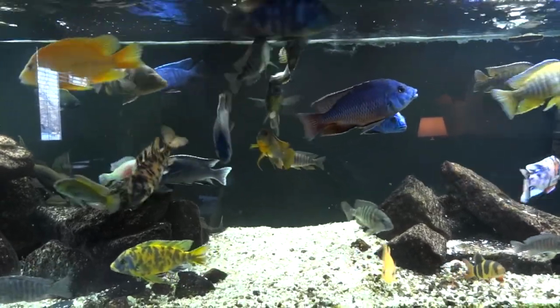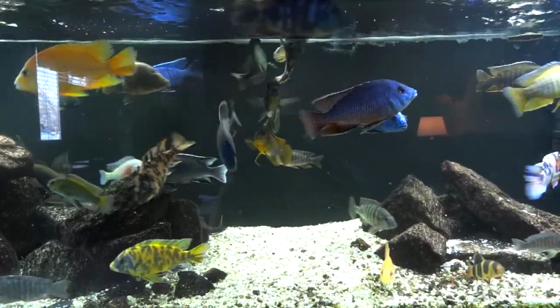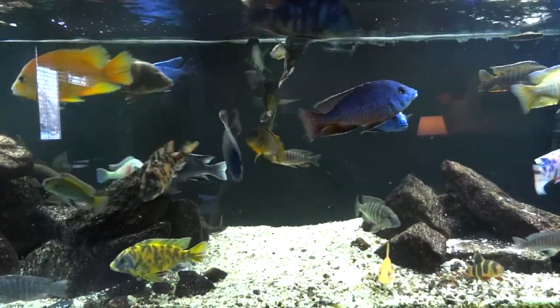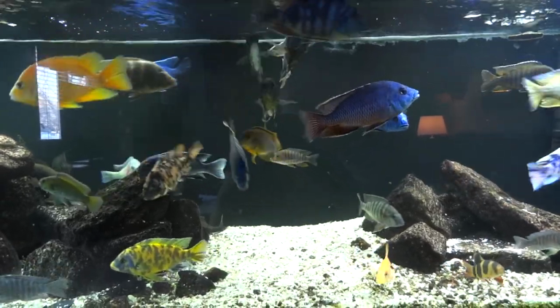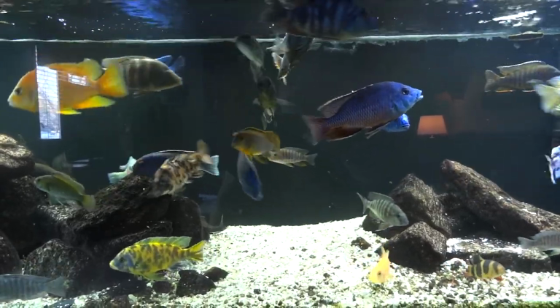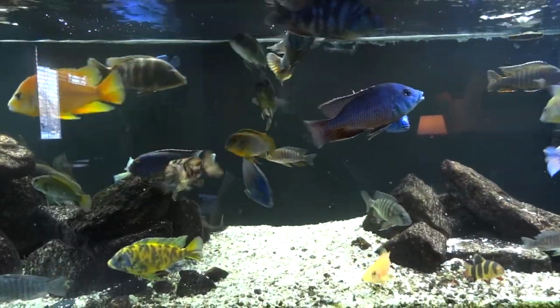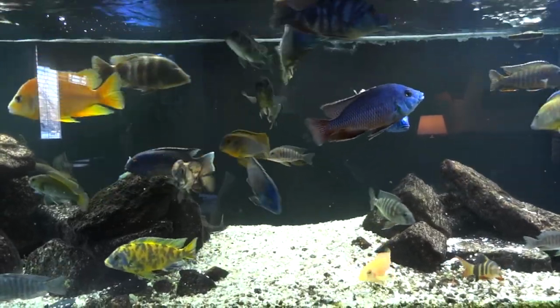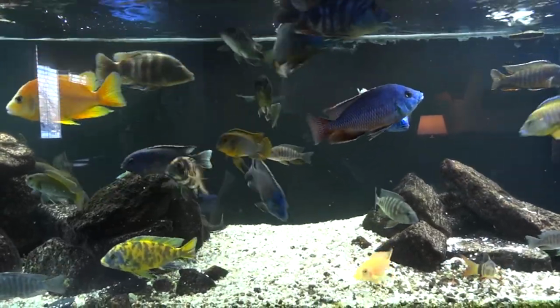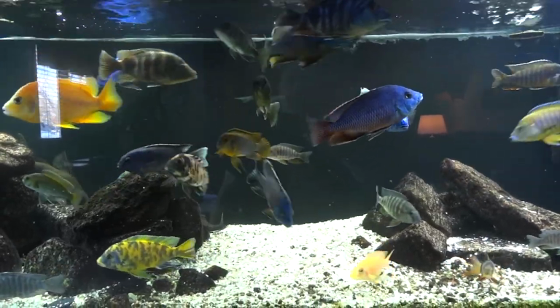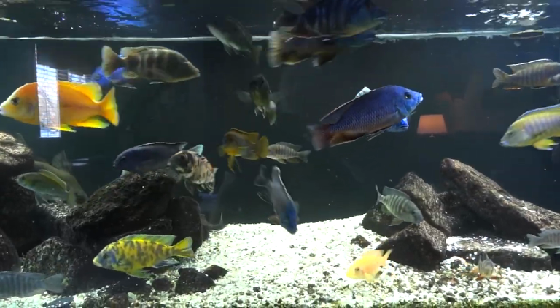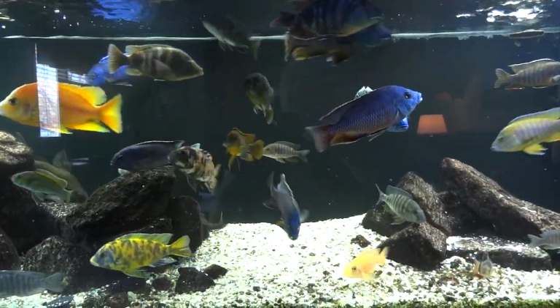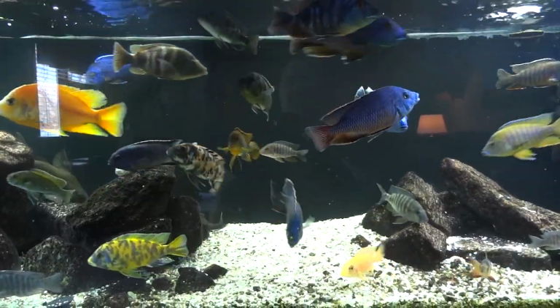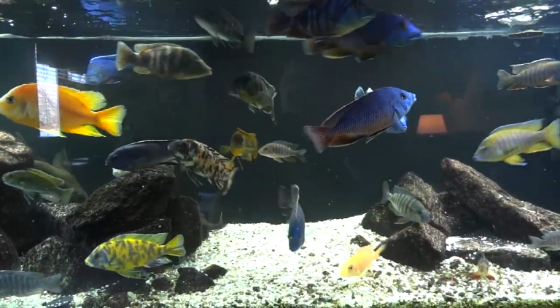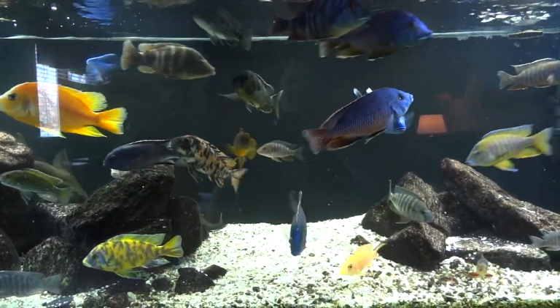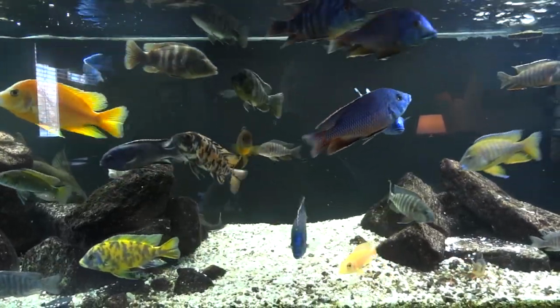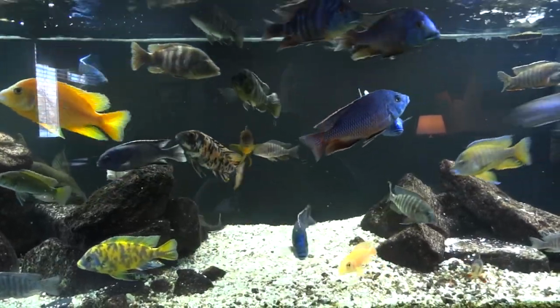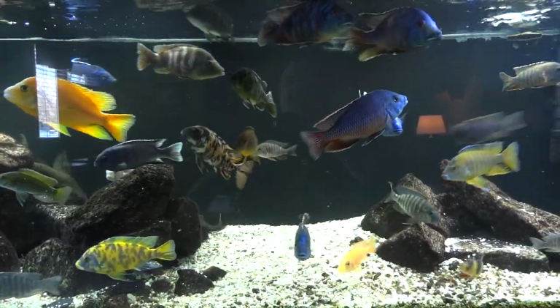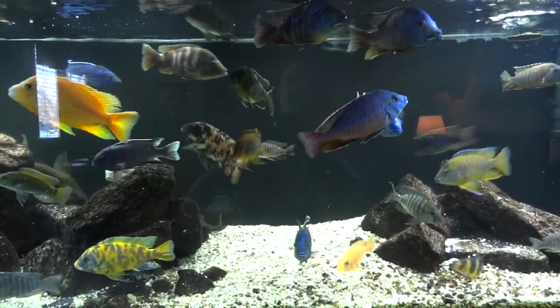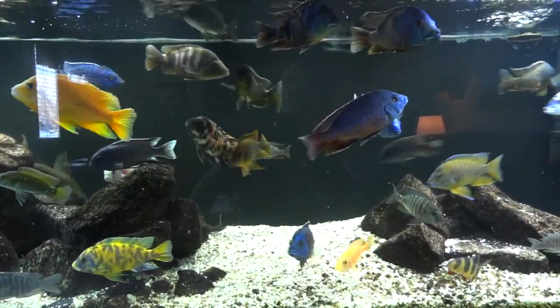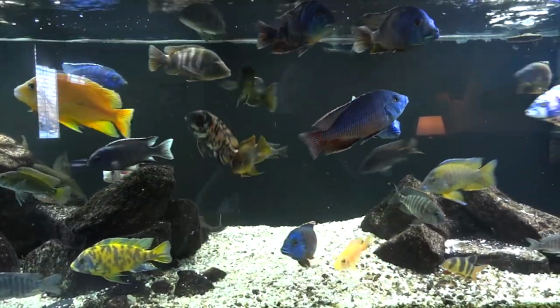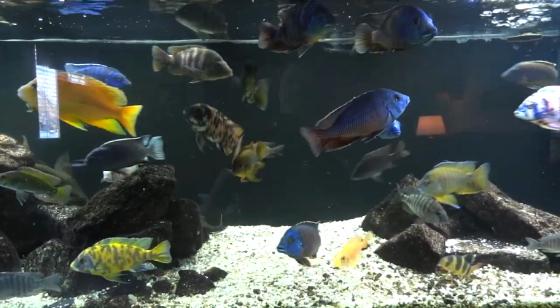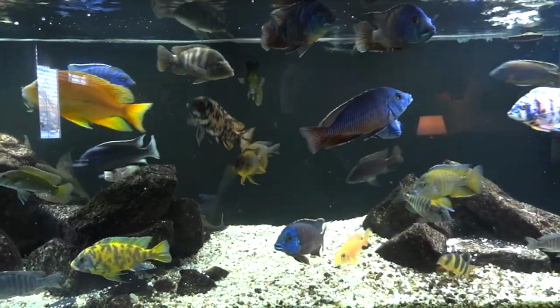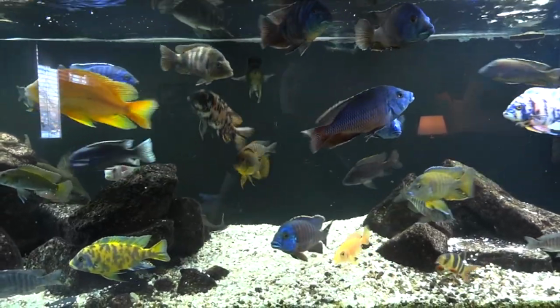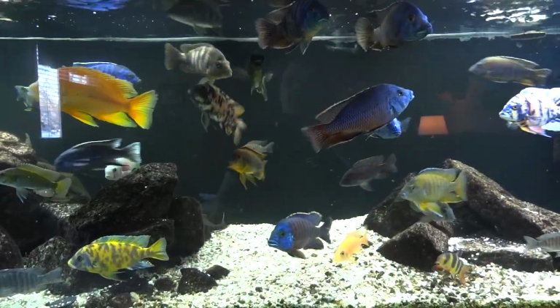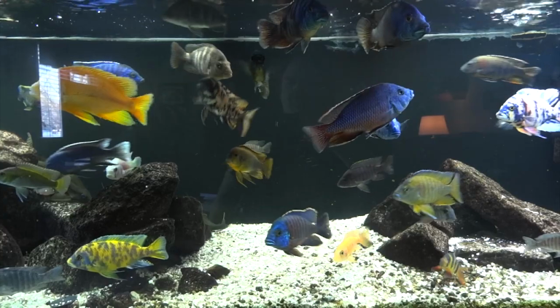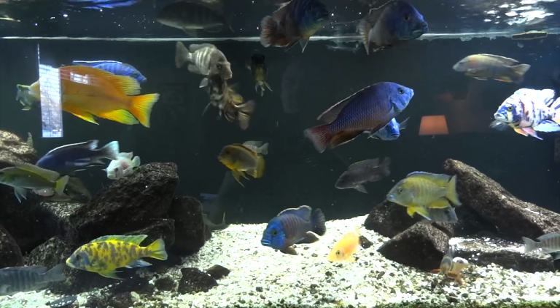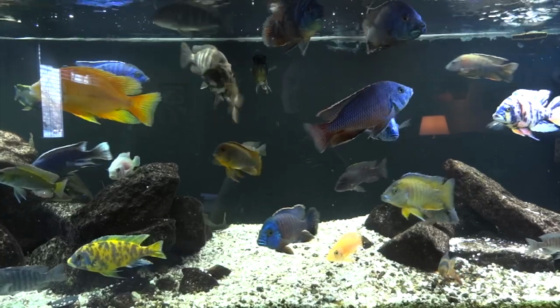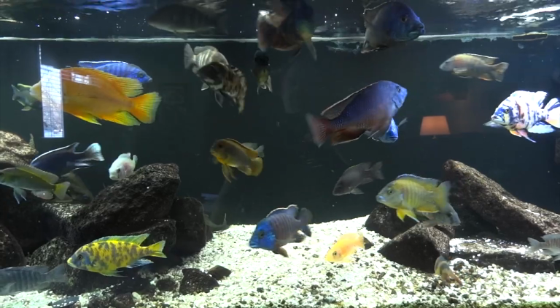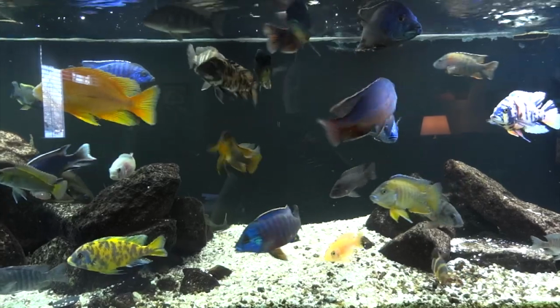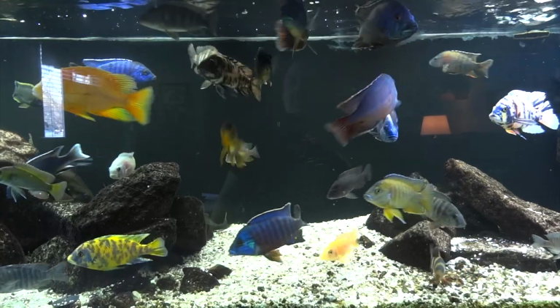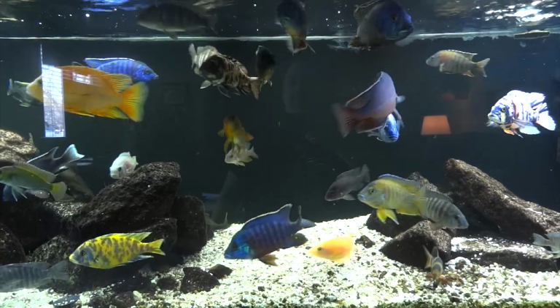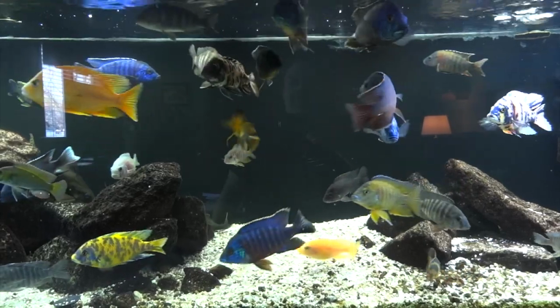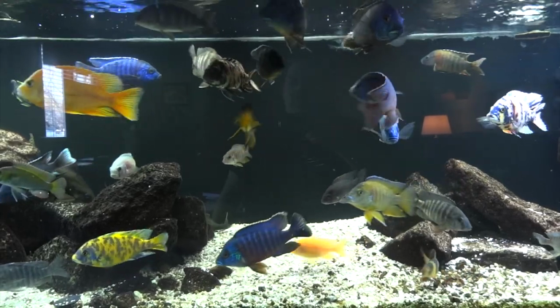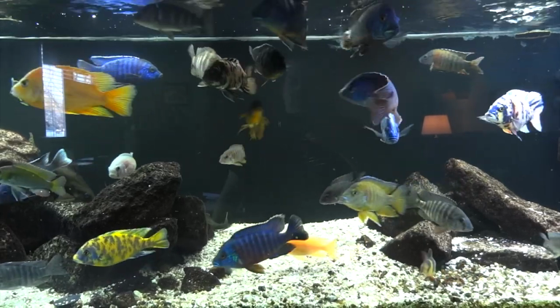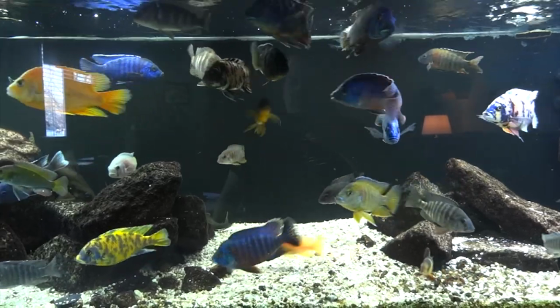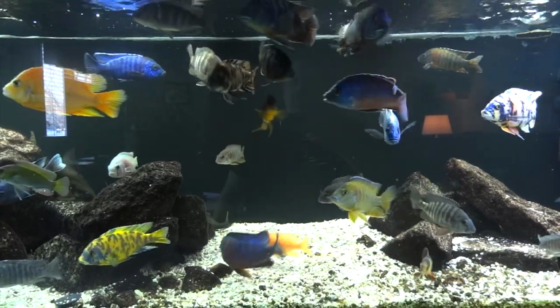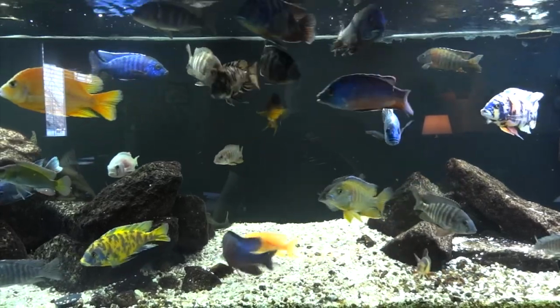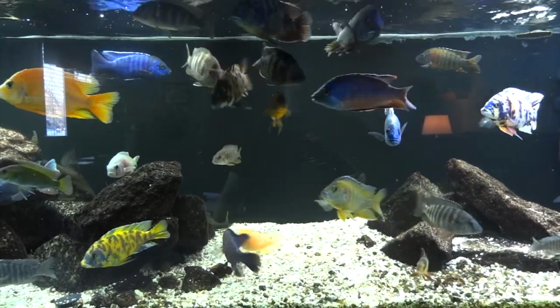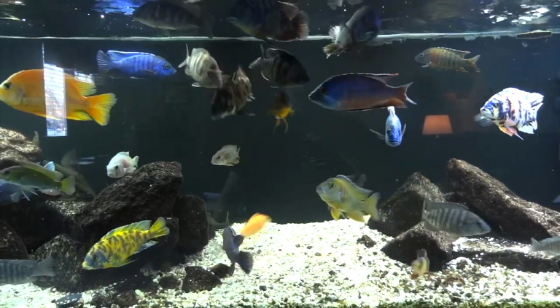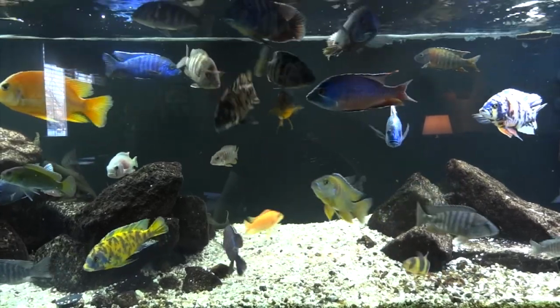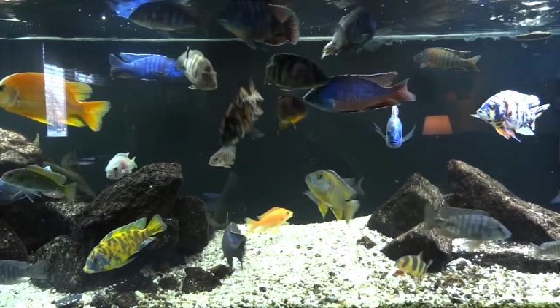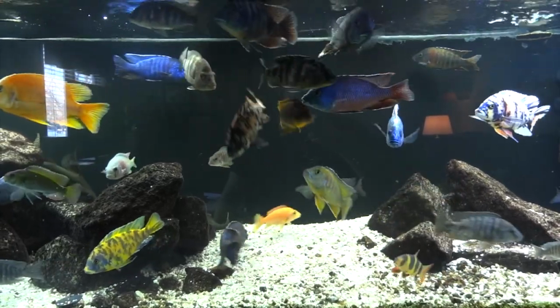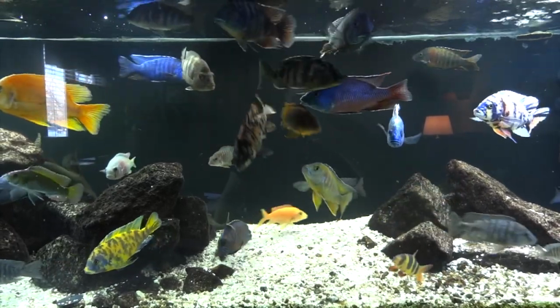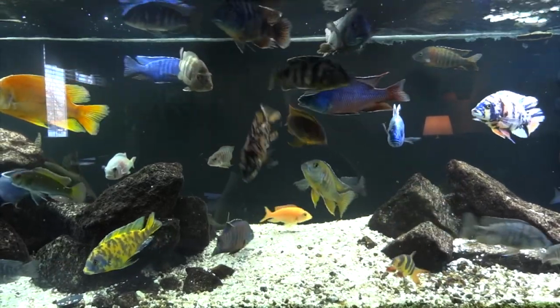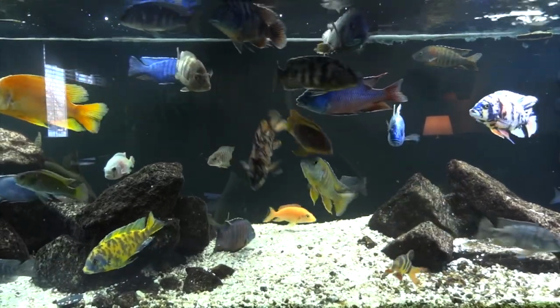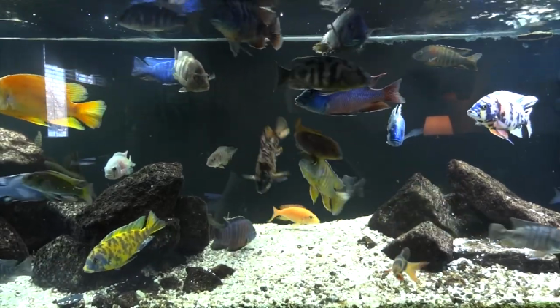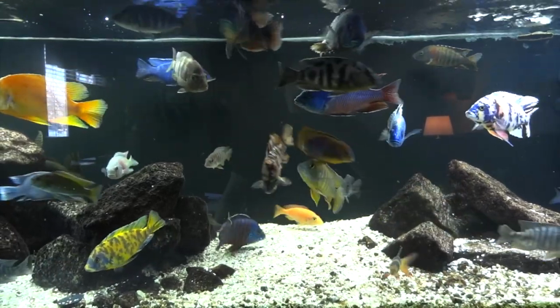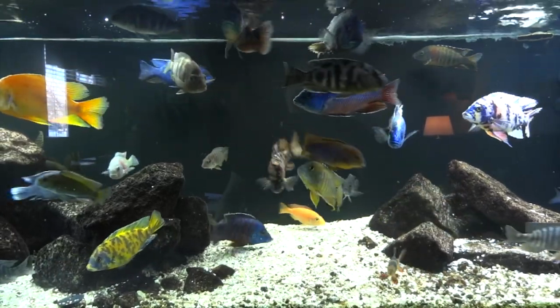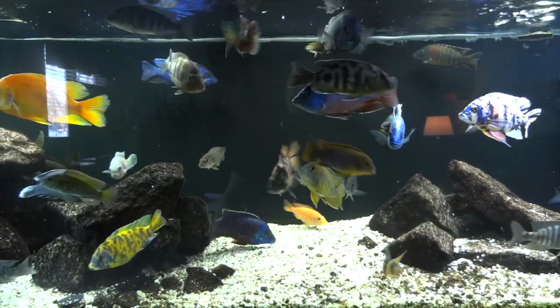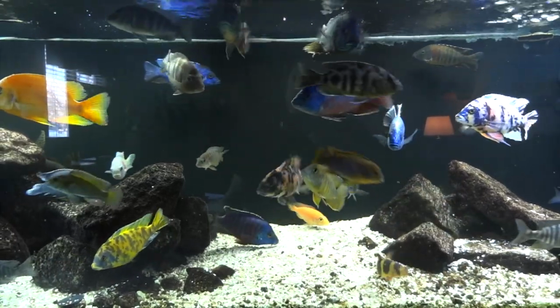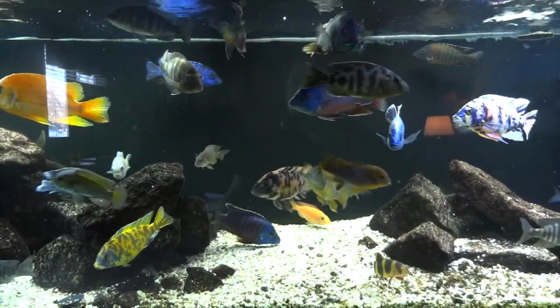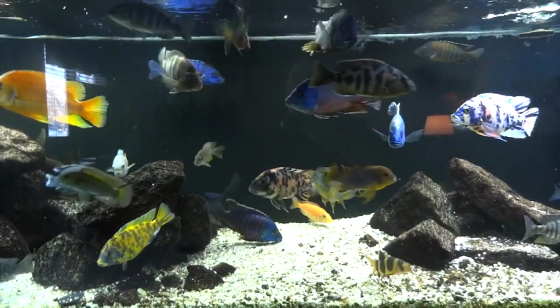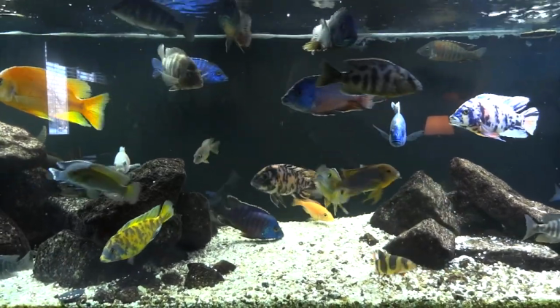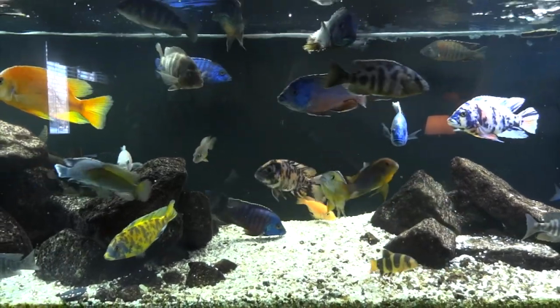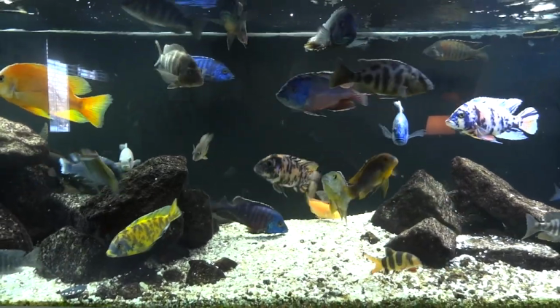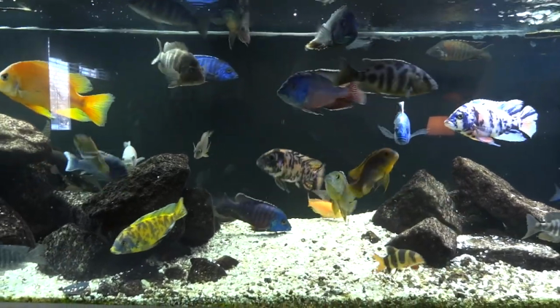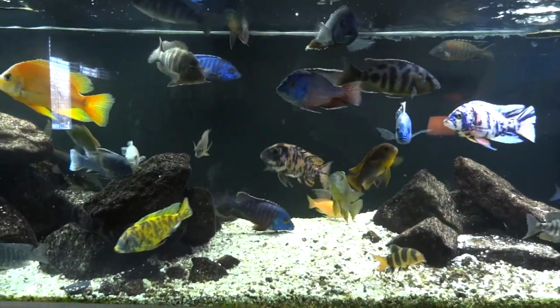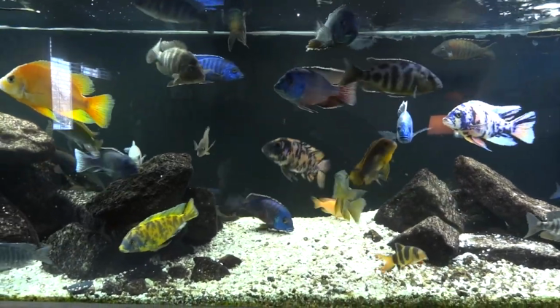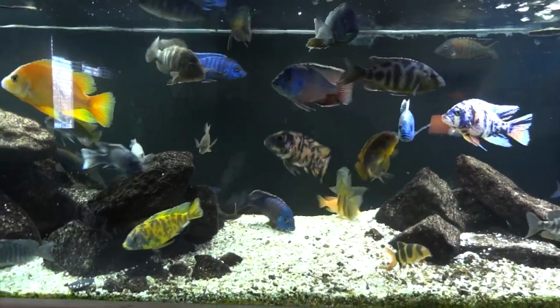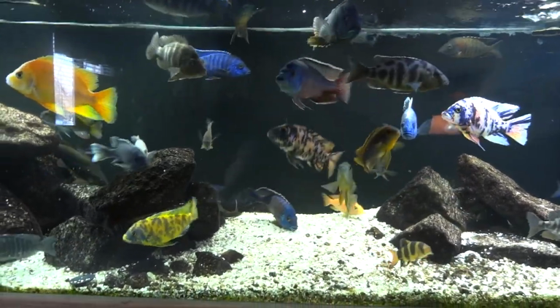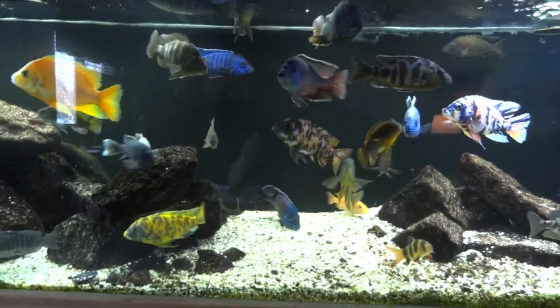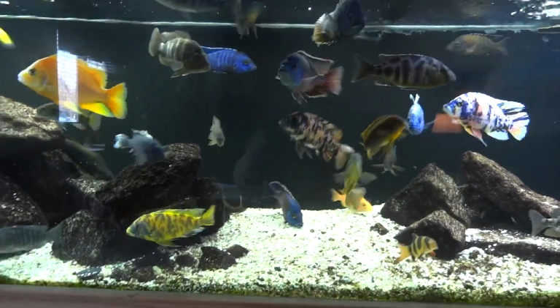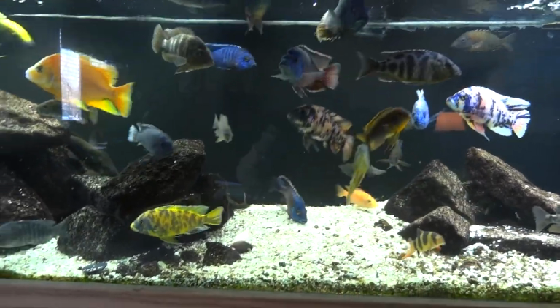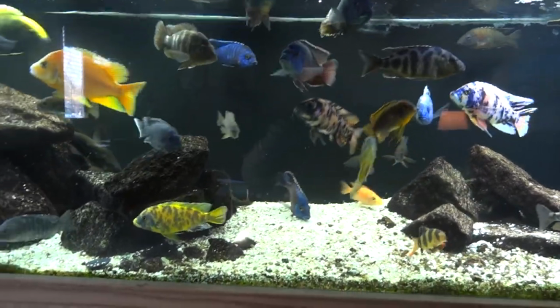Hey YouTube, just wanted to do a quick update on the African Cichlid tank — something neat I found today. Stay tuned to see what it is.